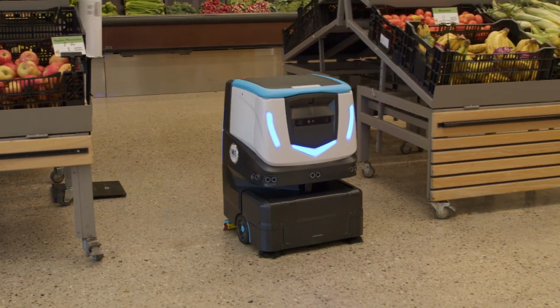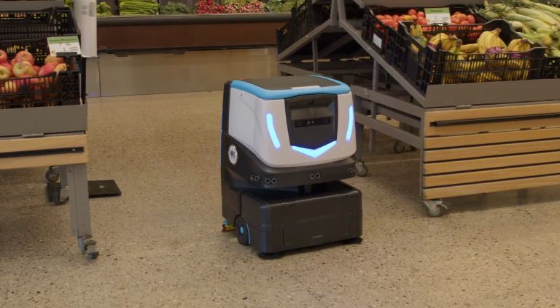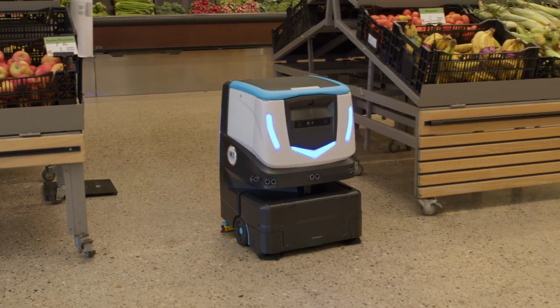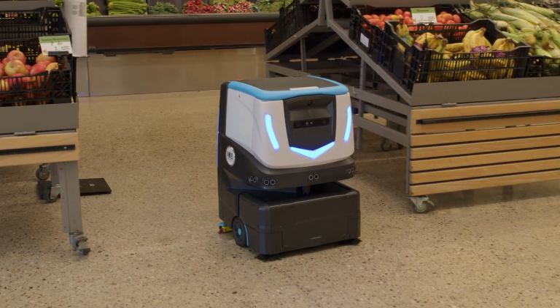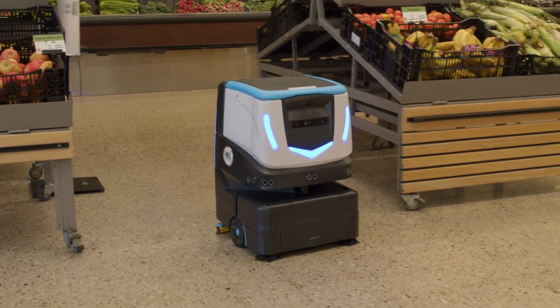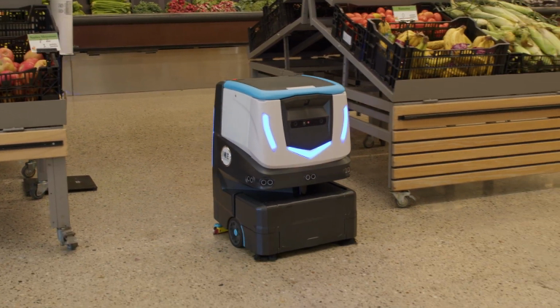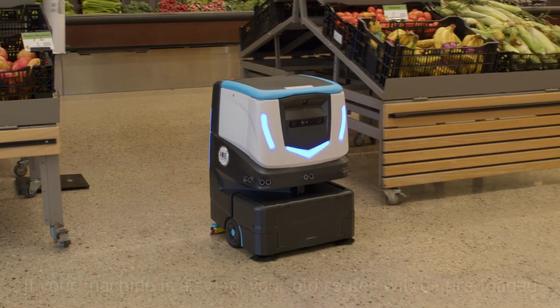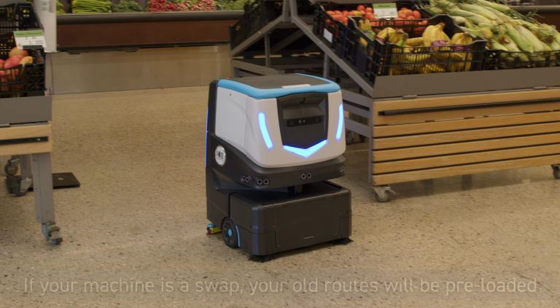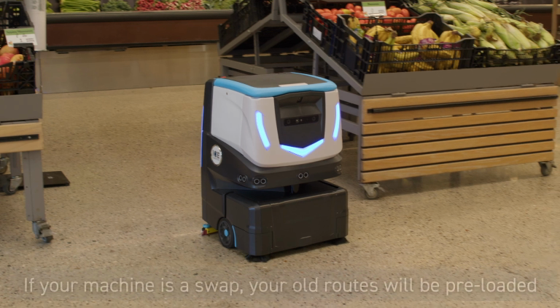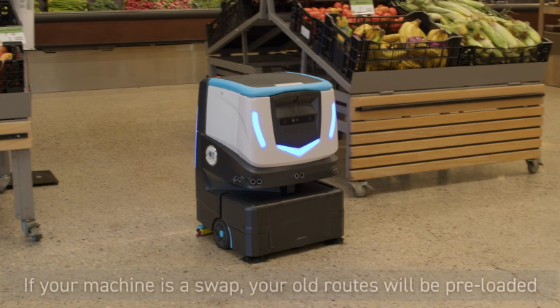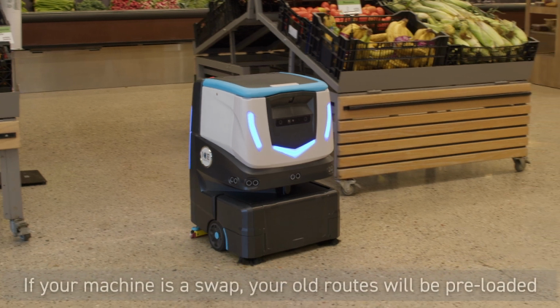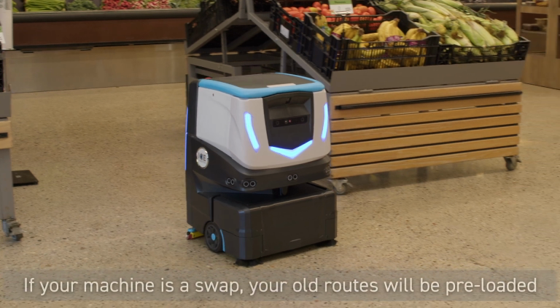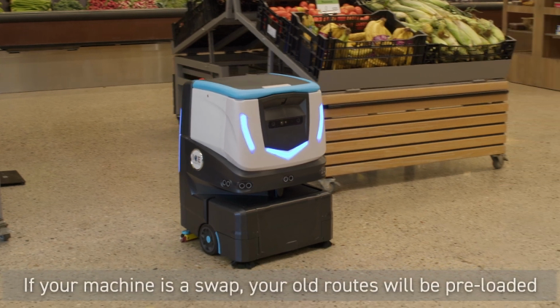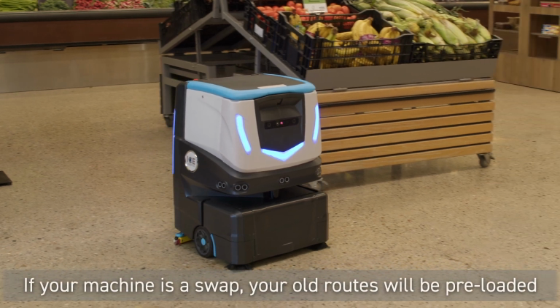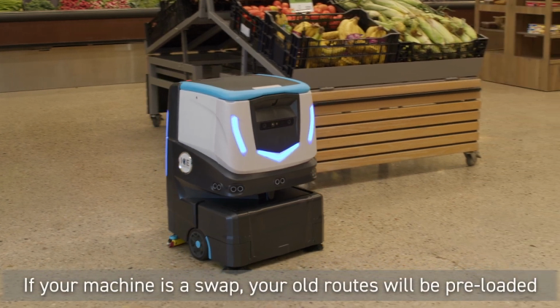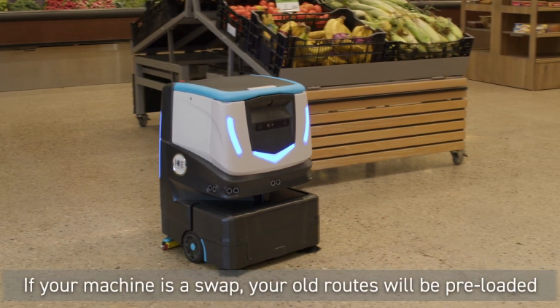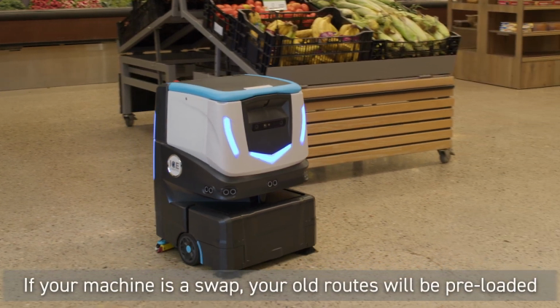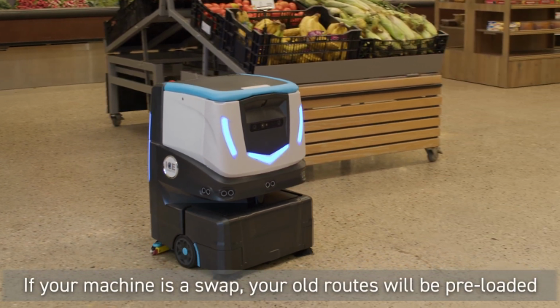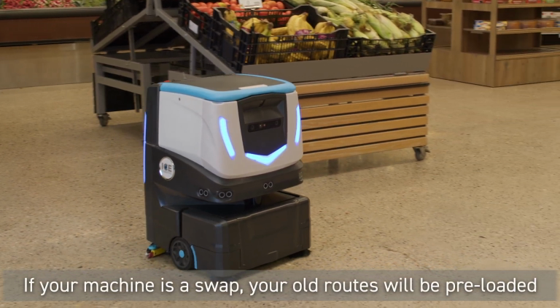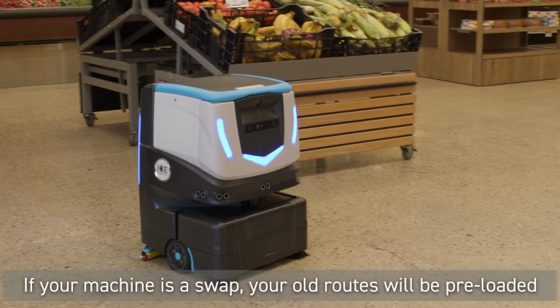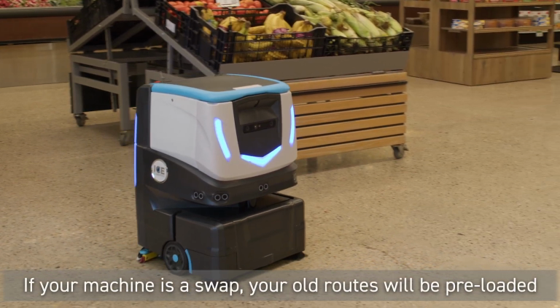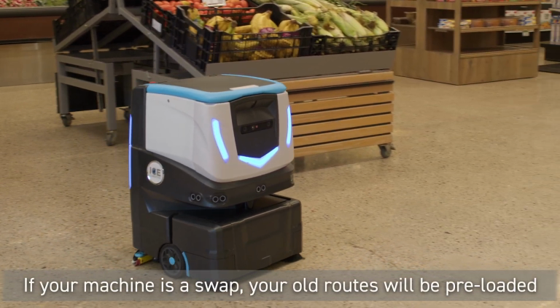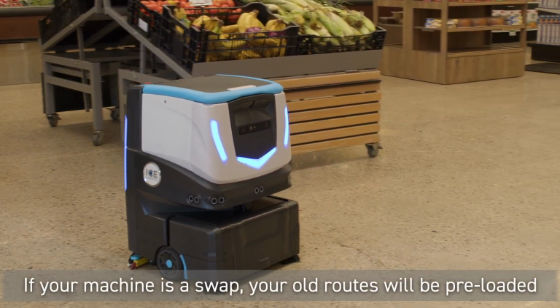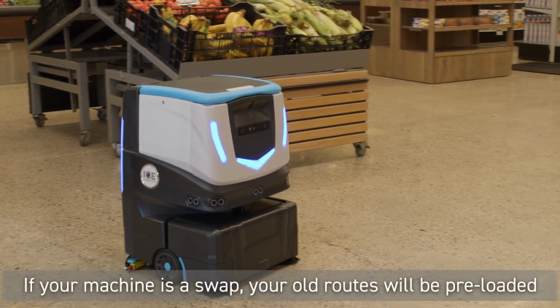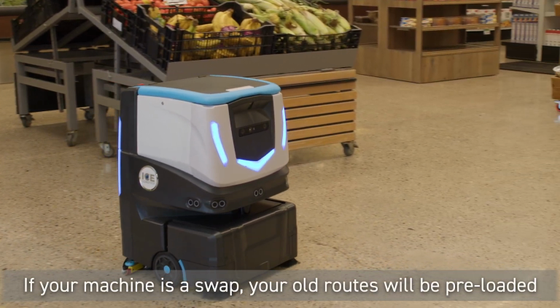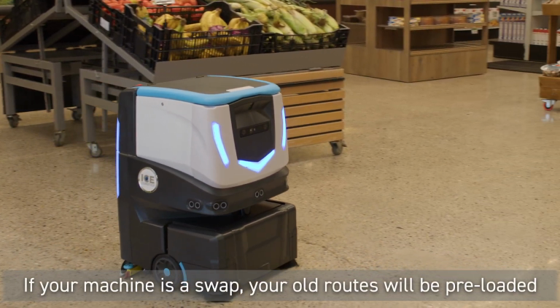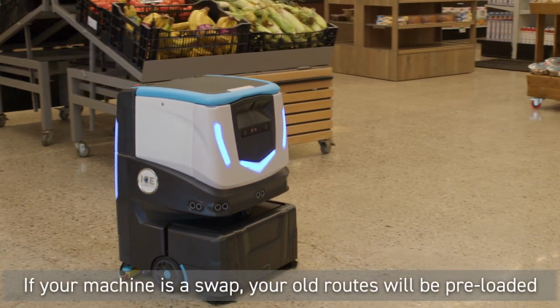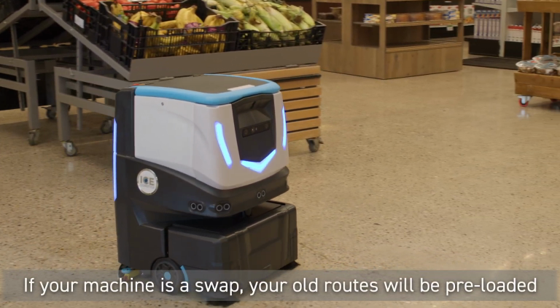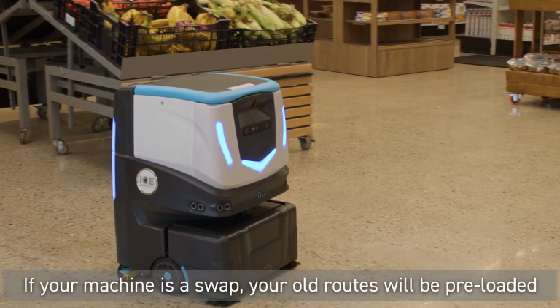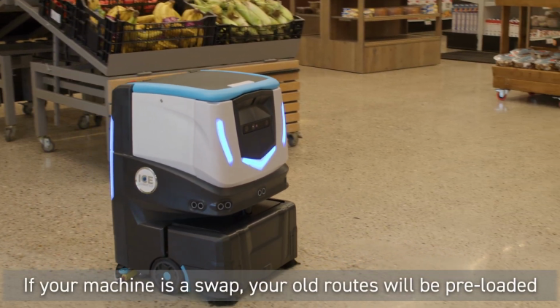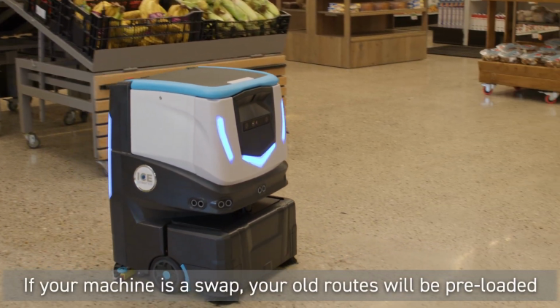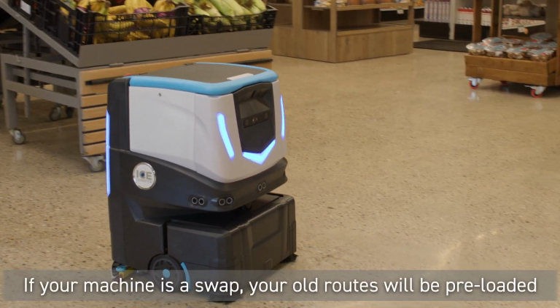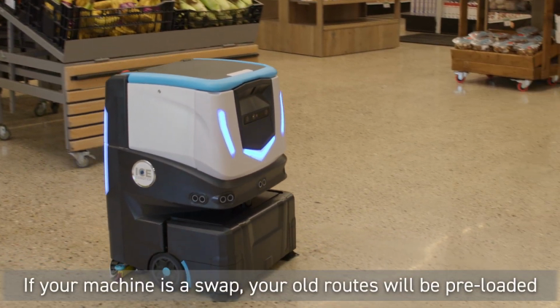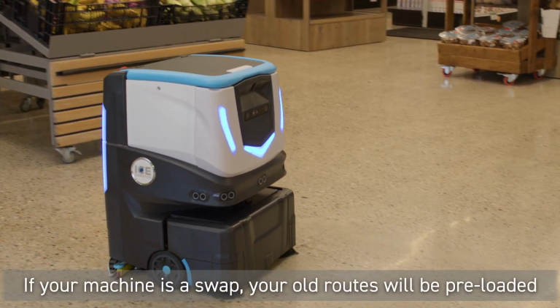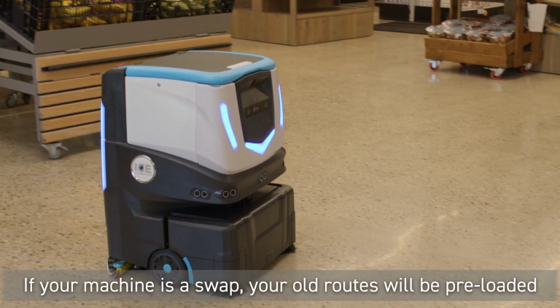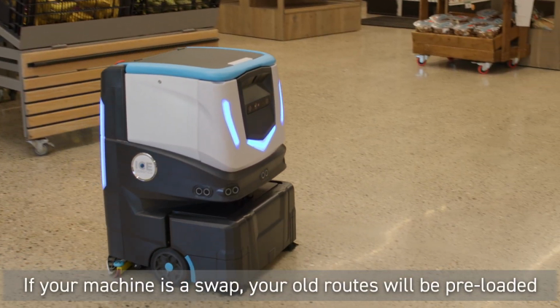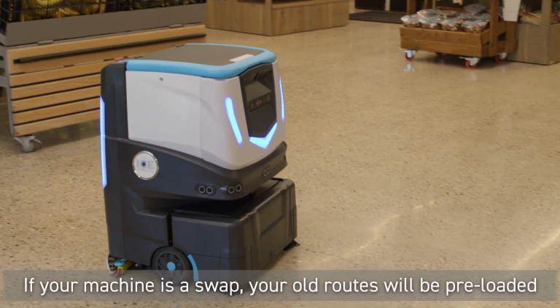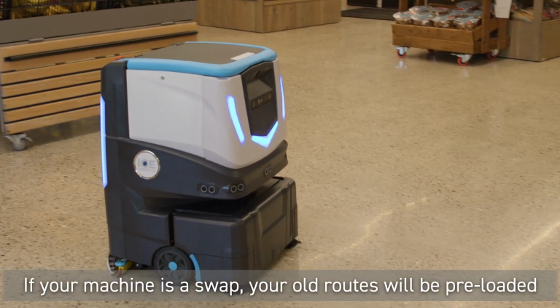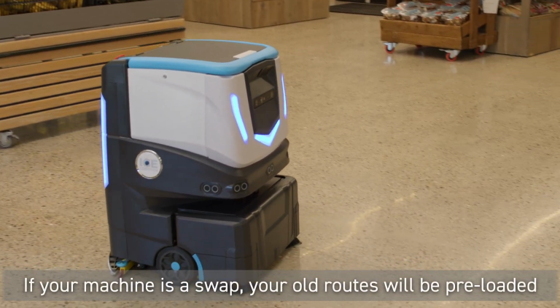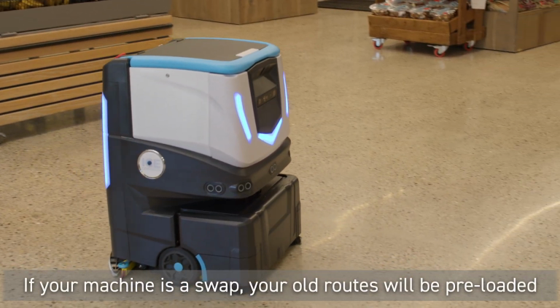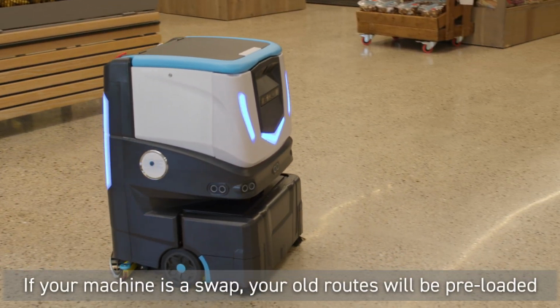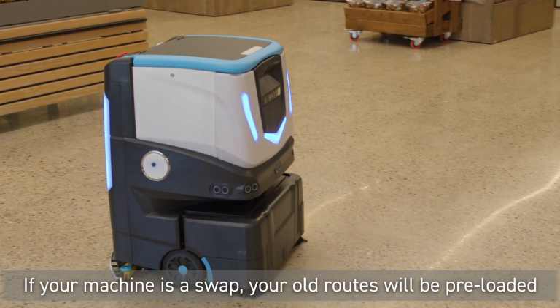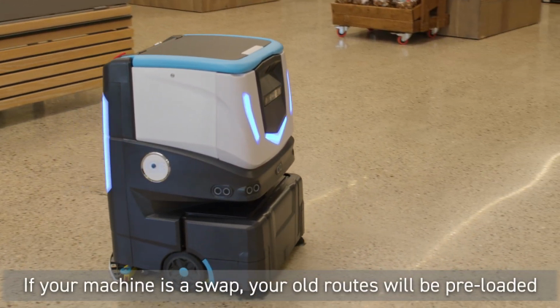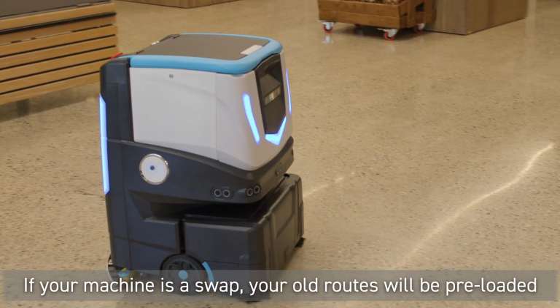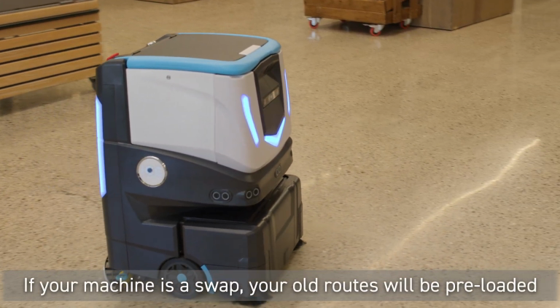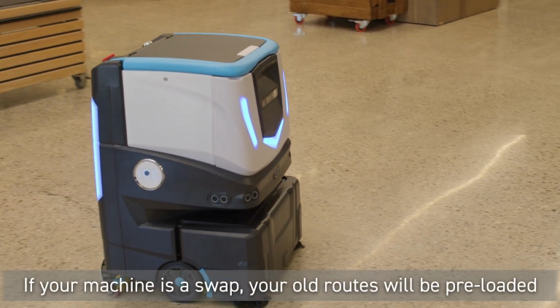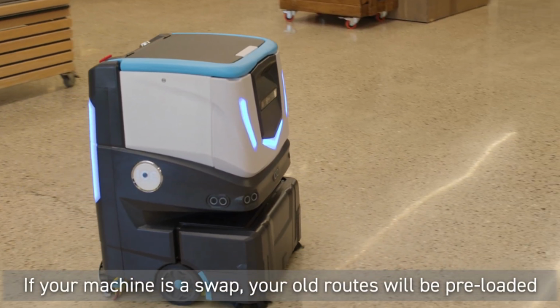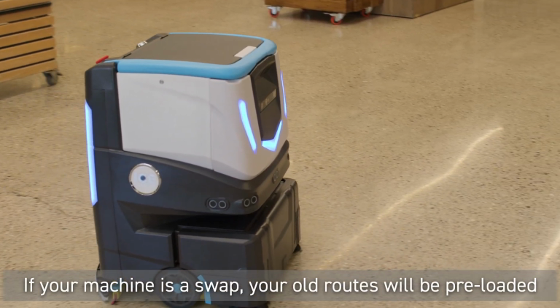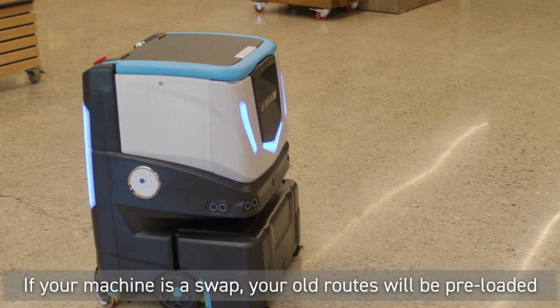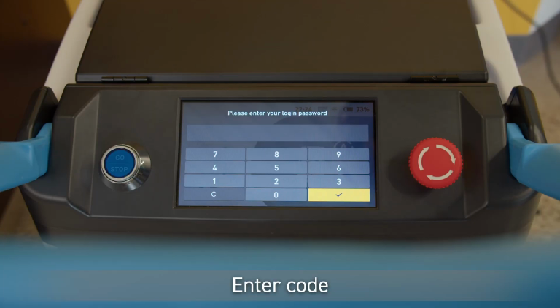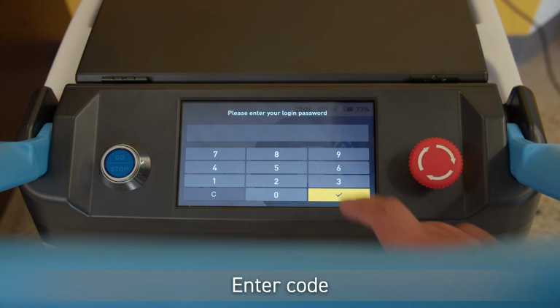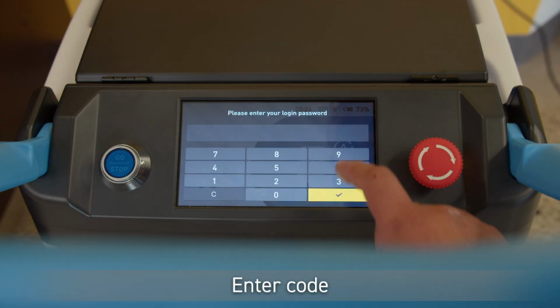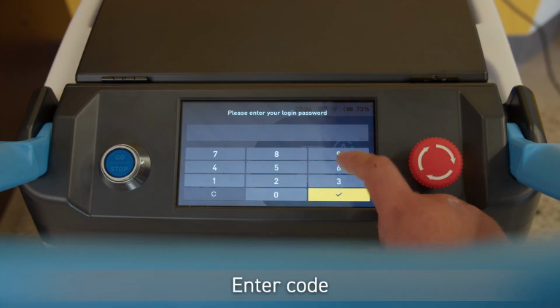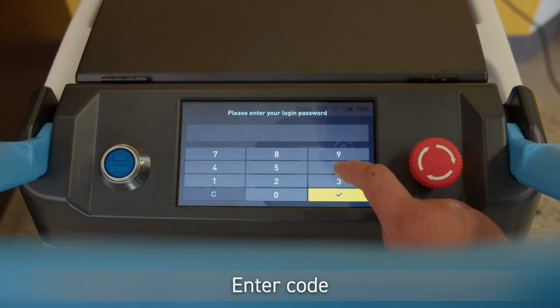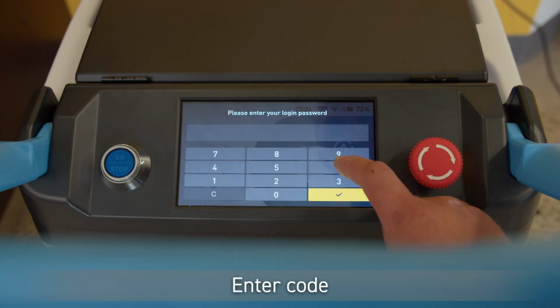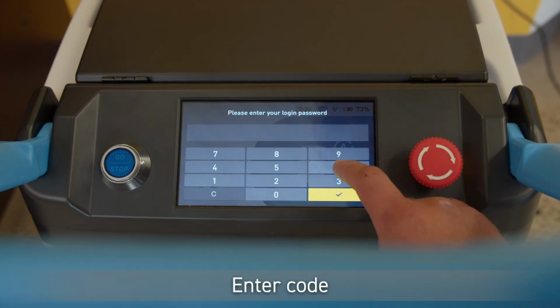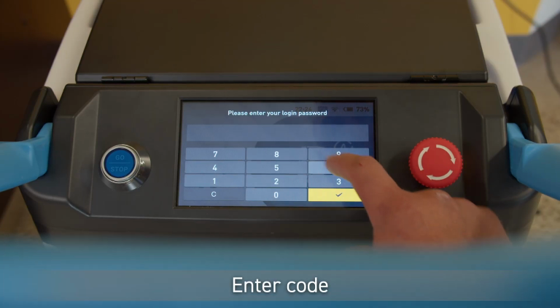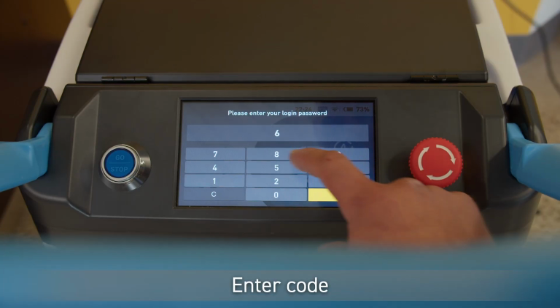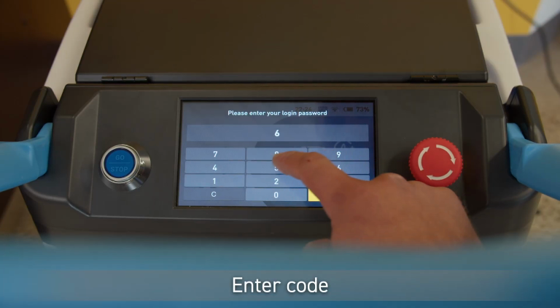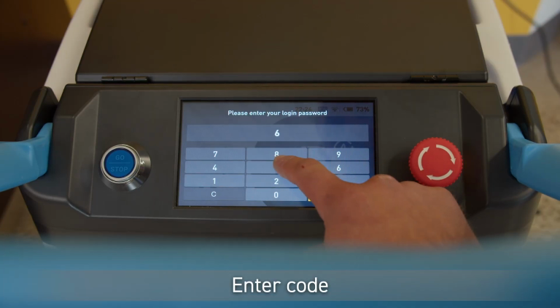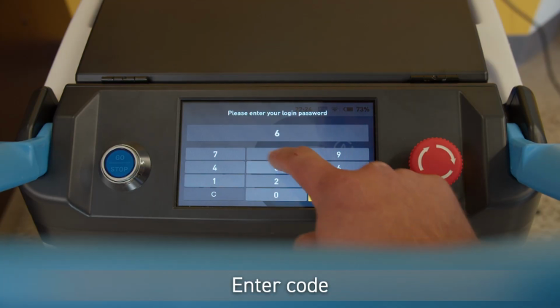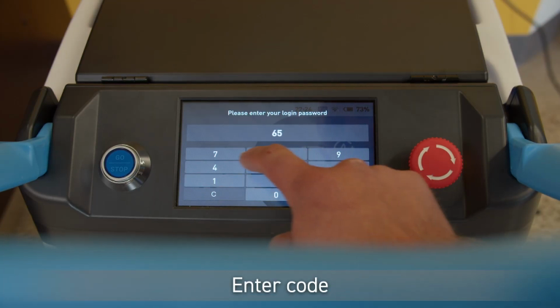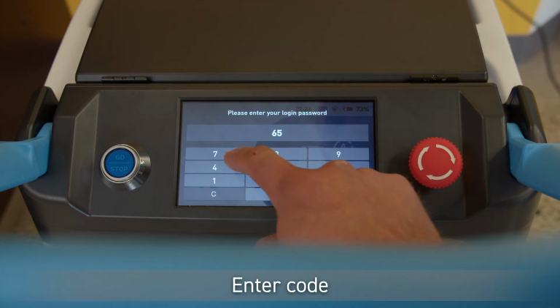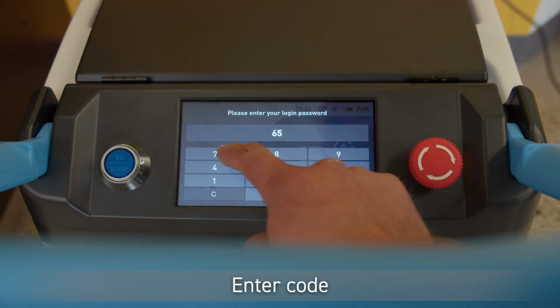Please note, if your machine is a SWAT machine, your old route will already be loaded onto the machine. Start by entering the security code.